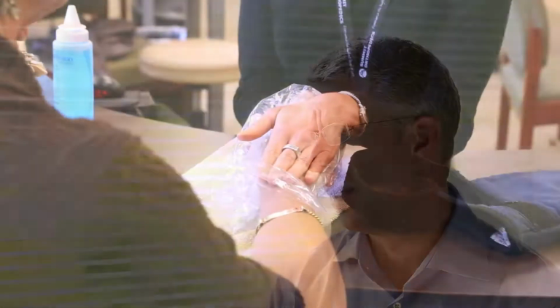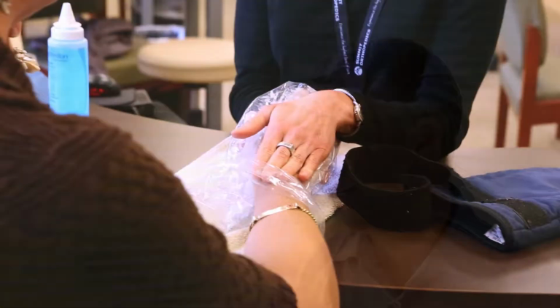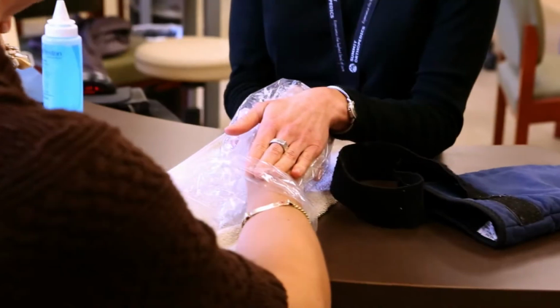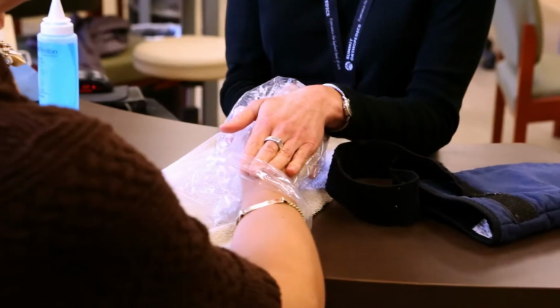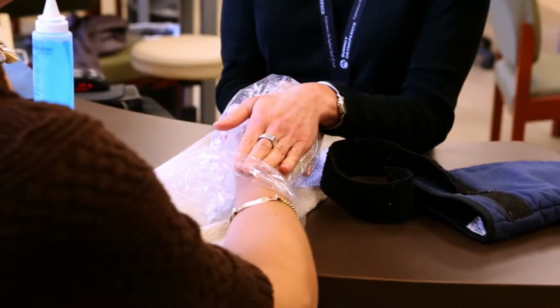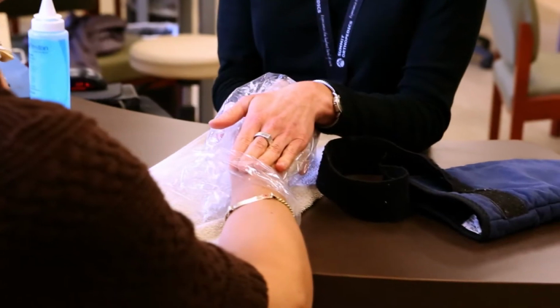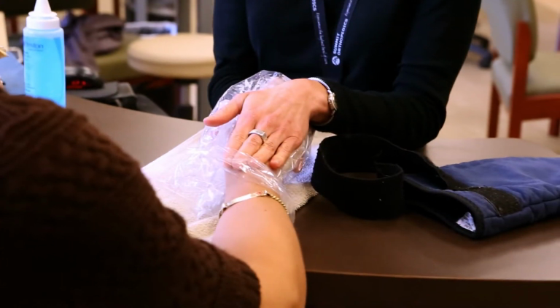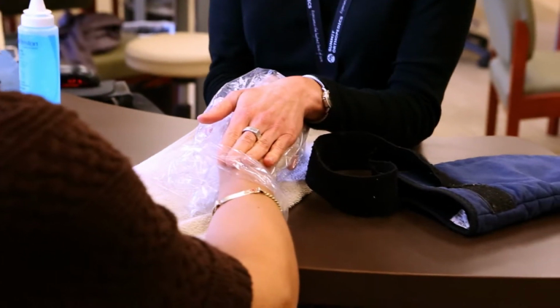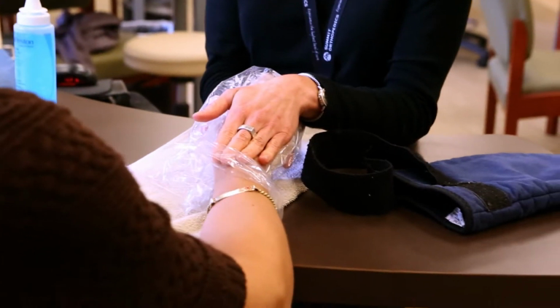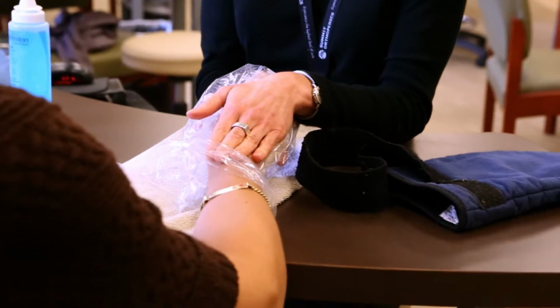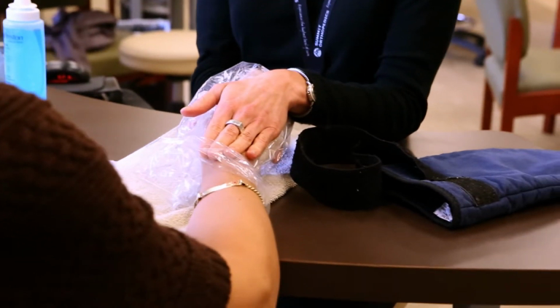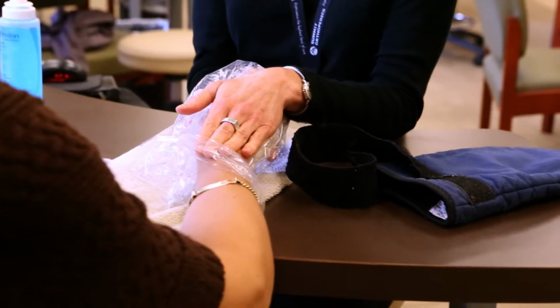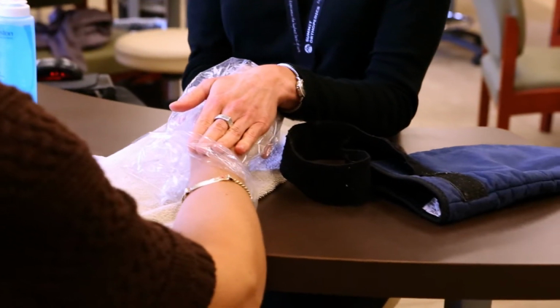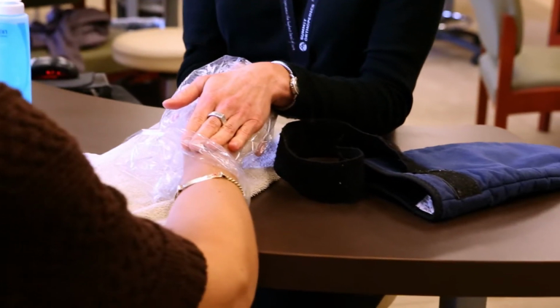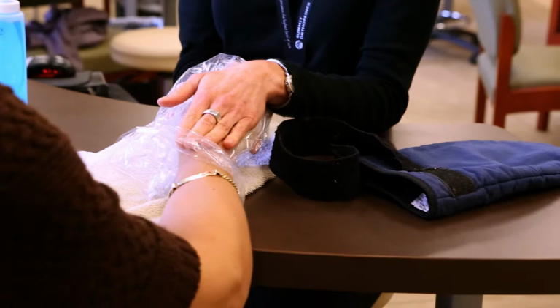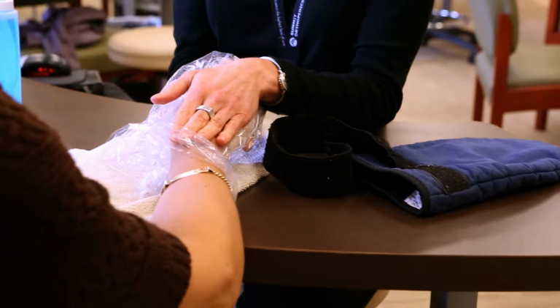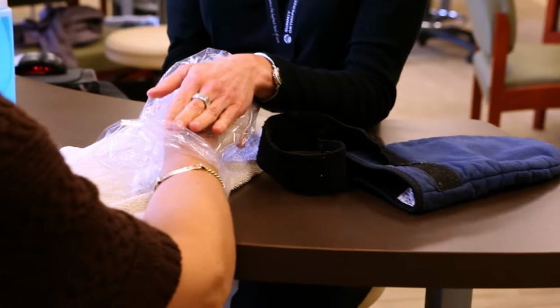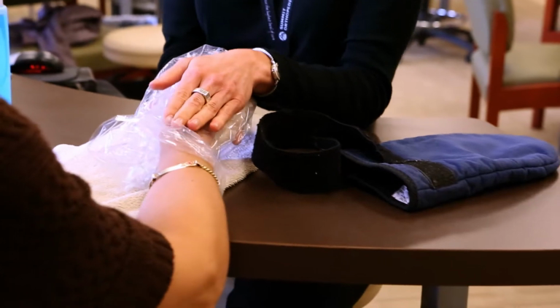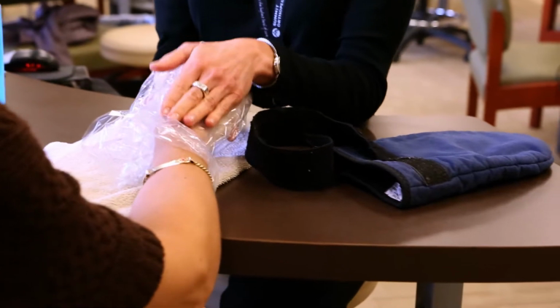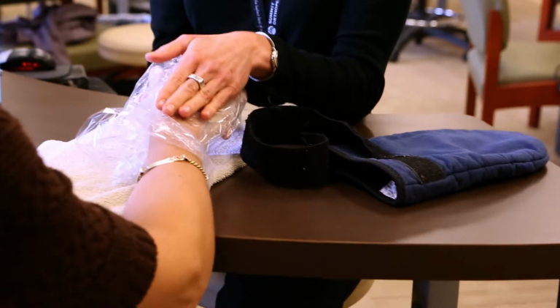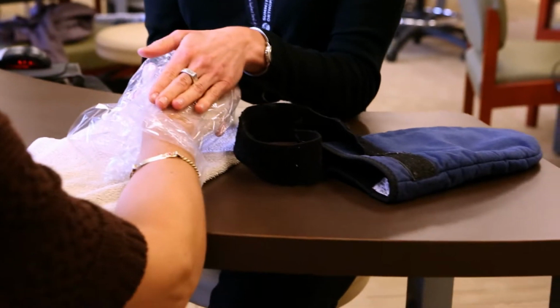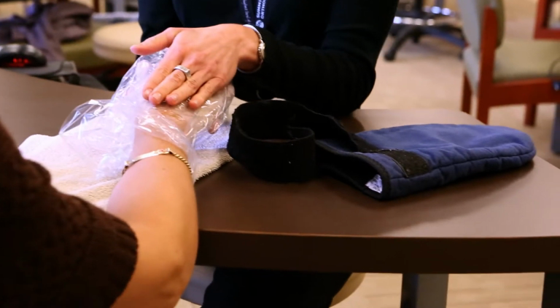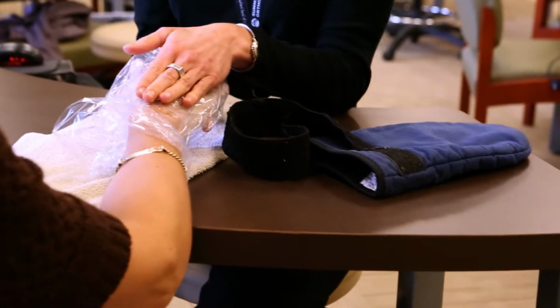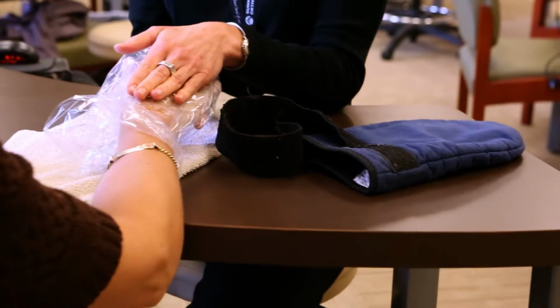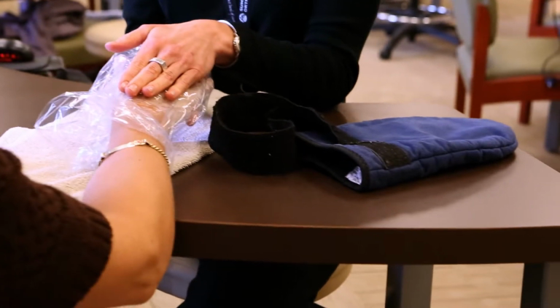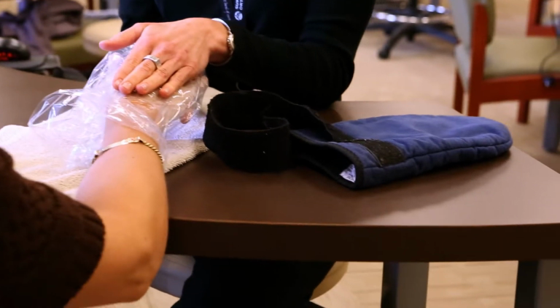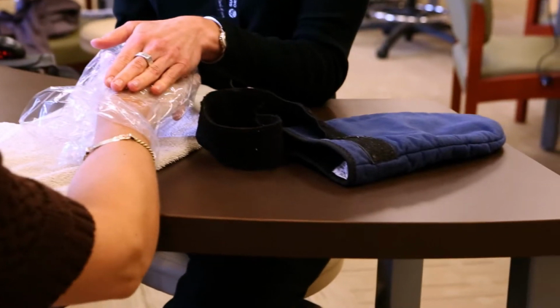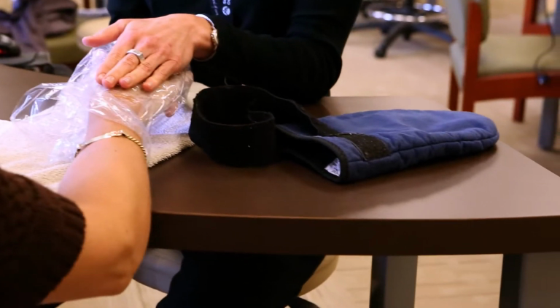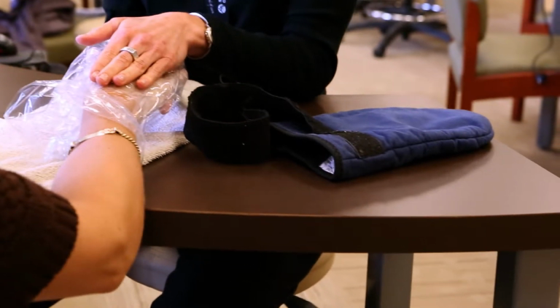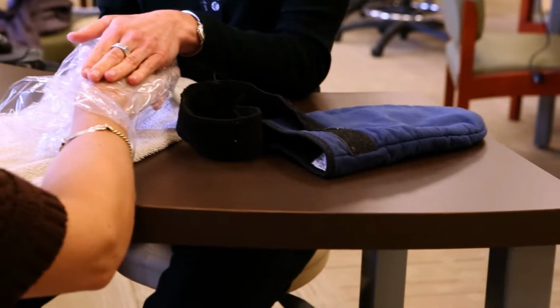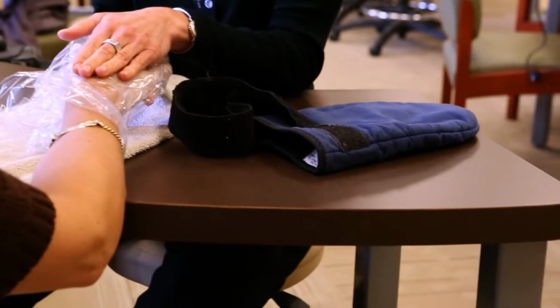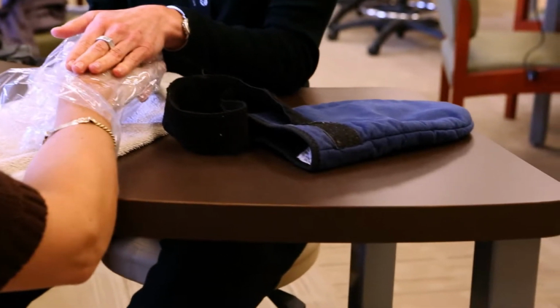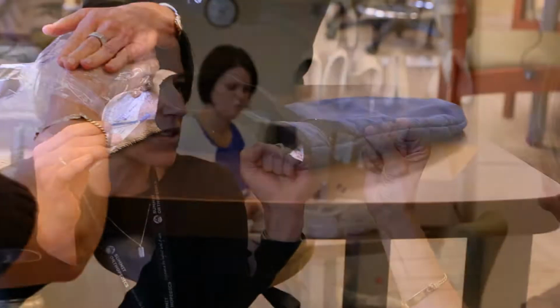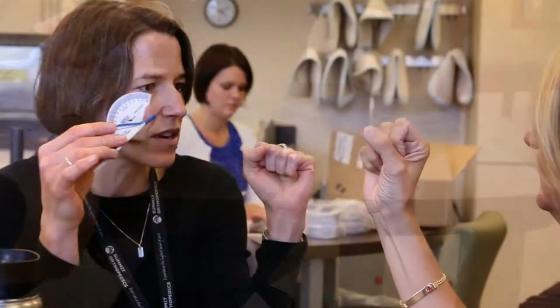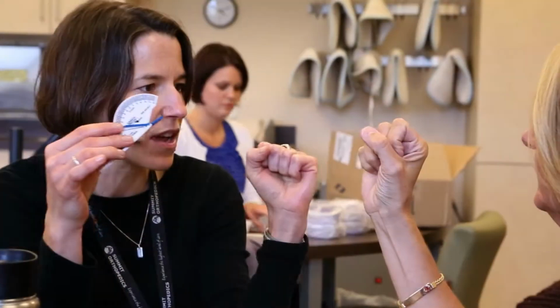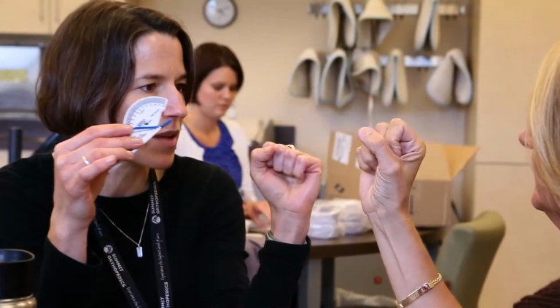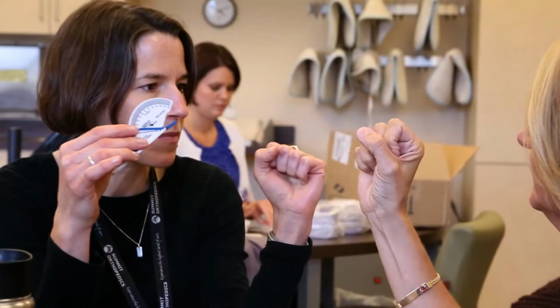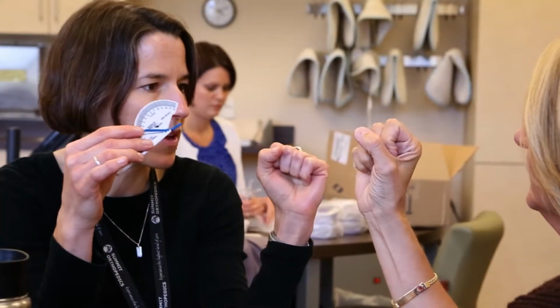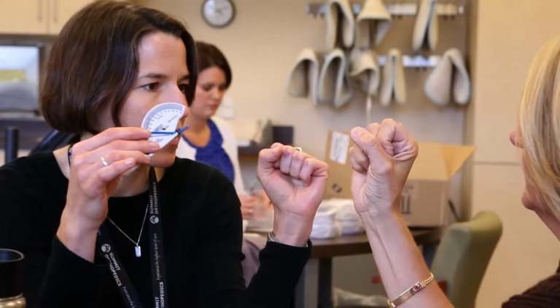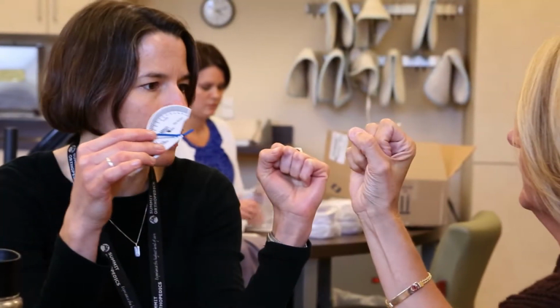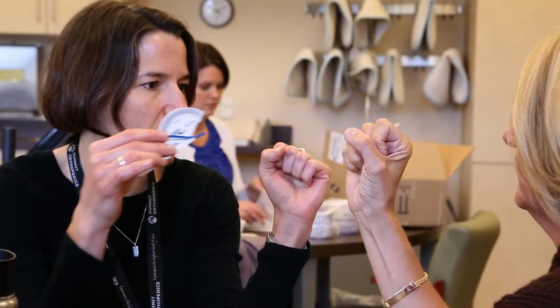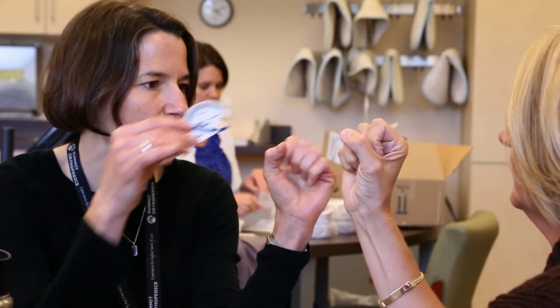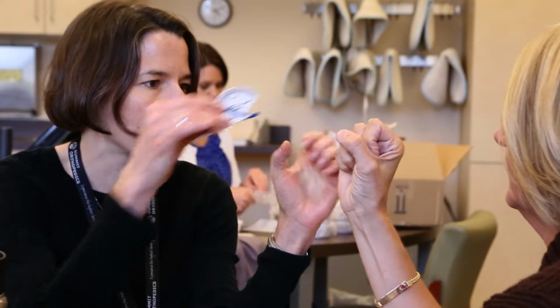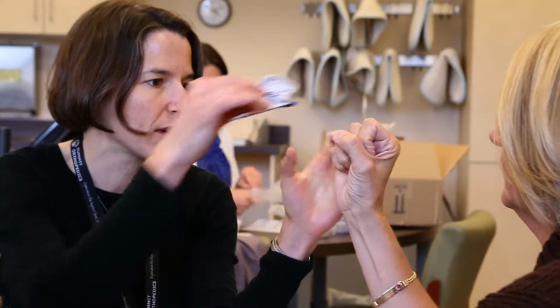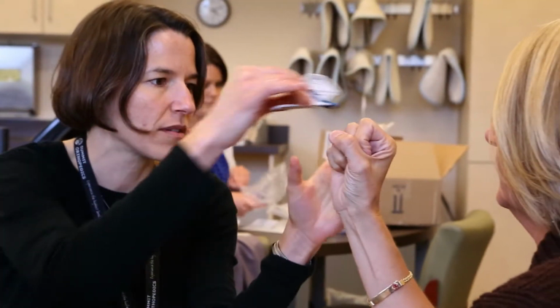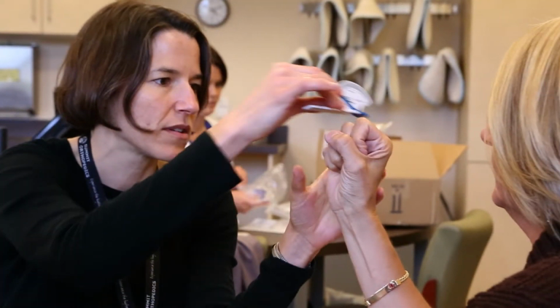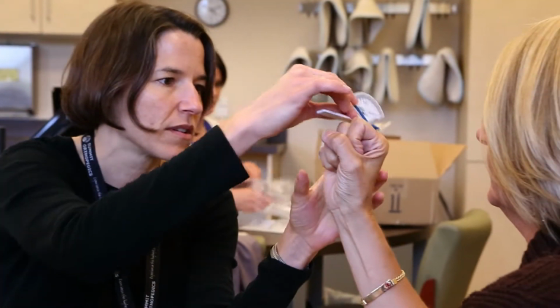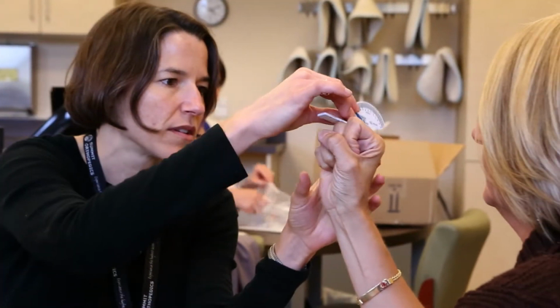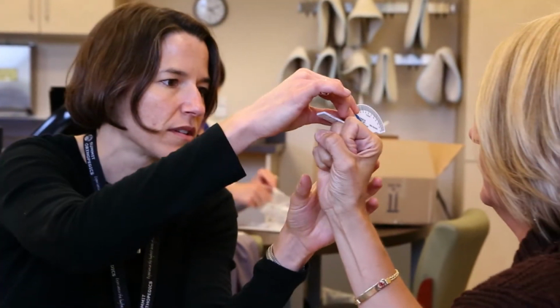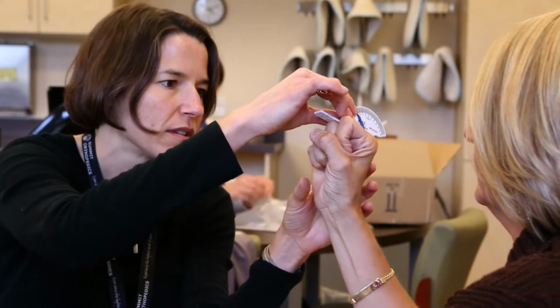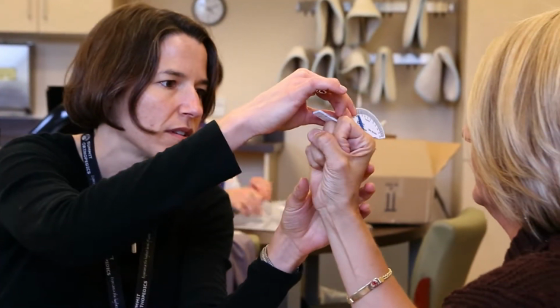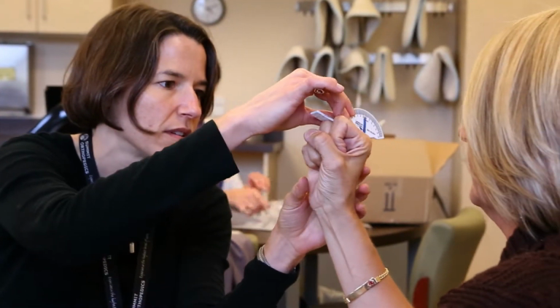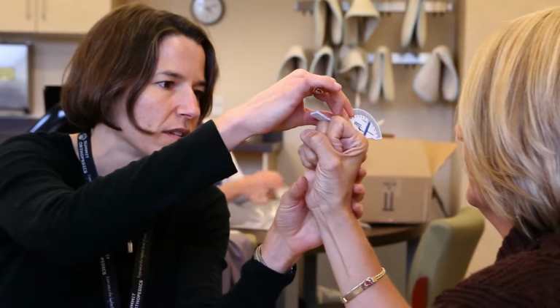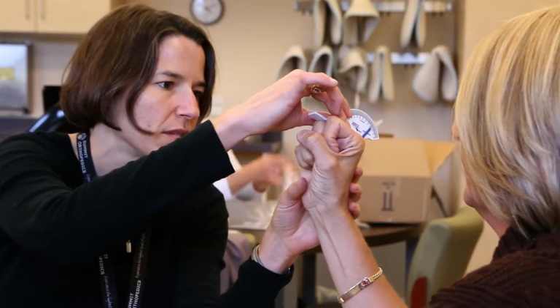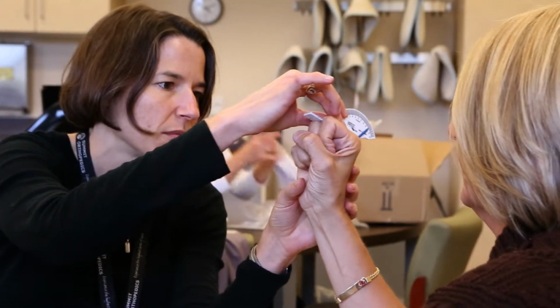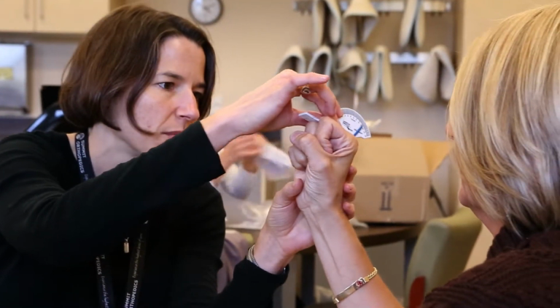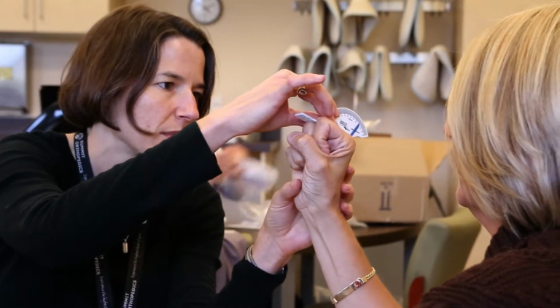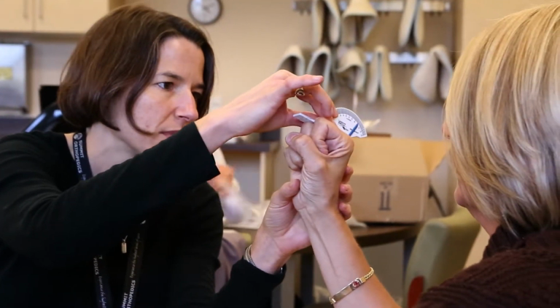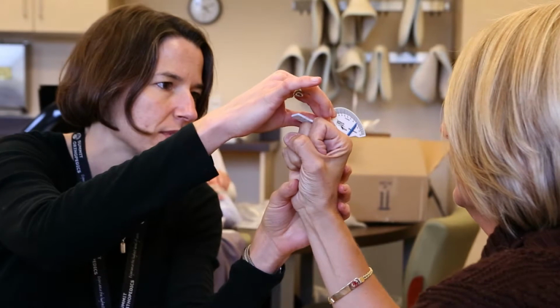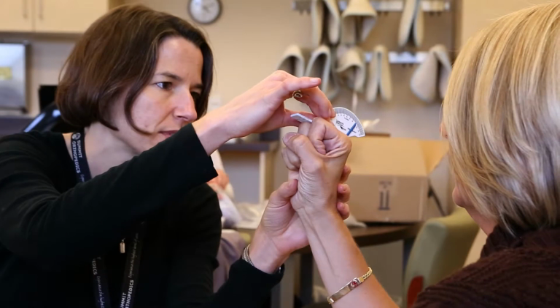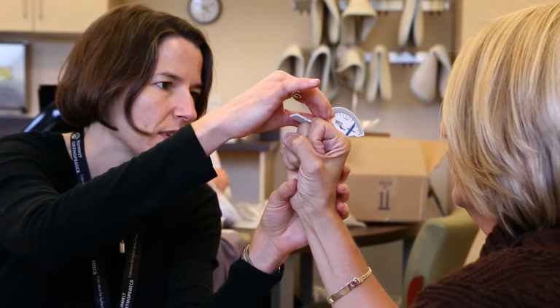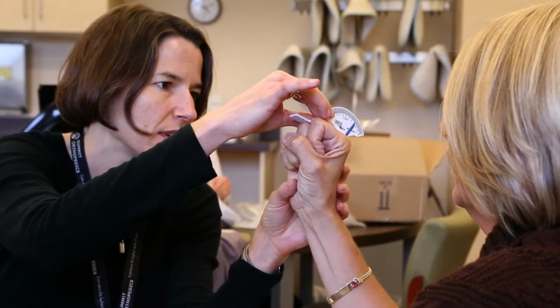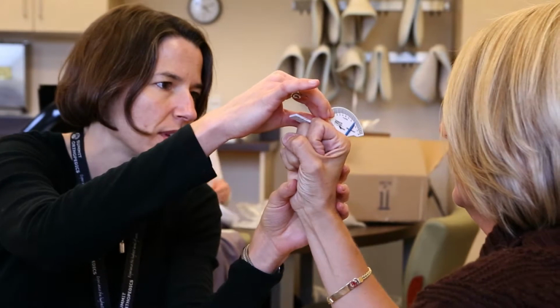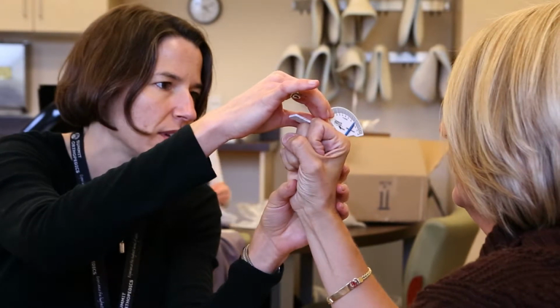It's easily treated. The earlier we see it, the better. If it advances and causes a significant contracture, it's more difficult to treat.